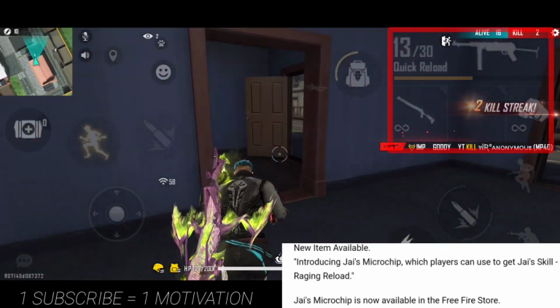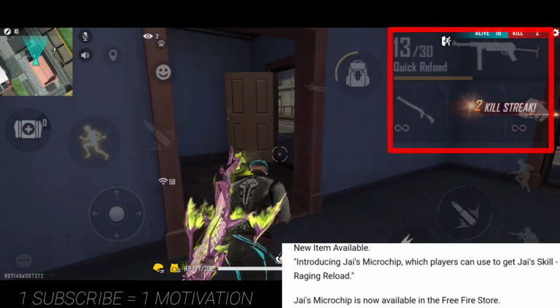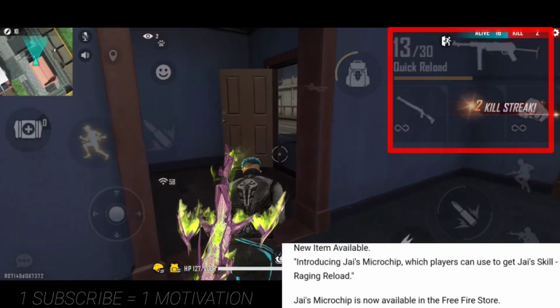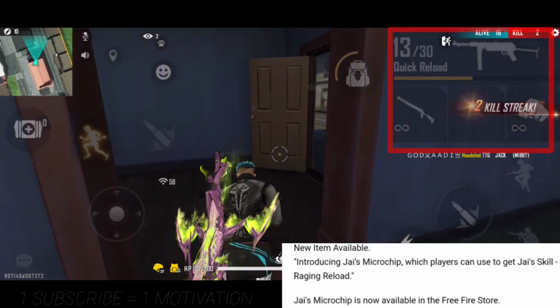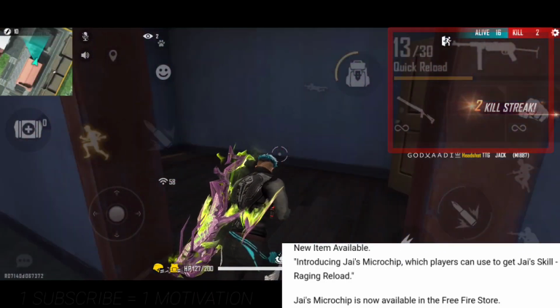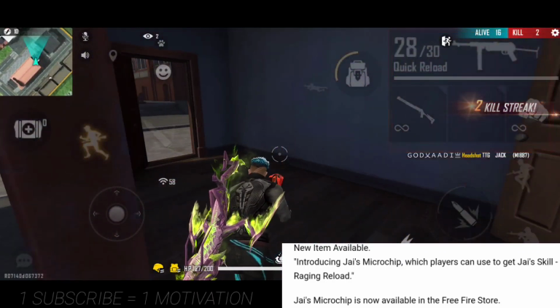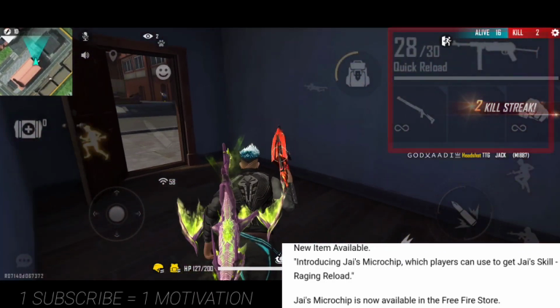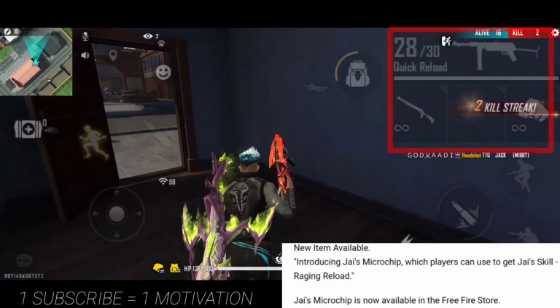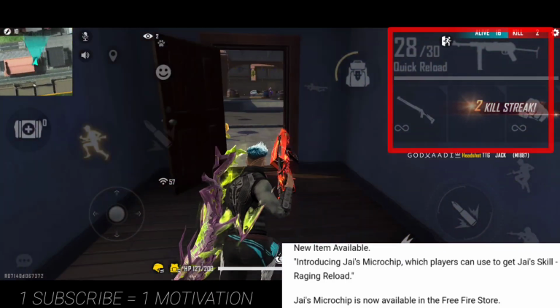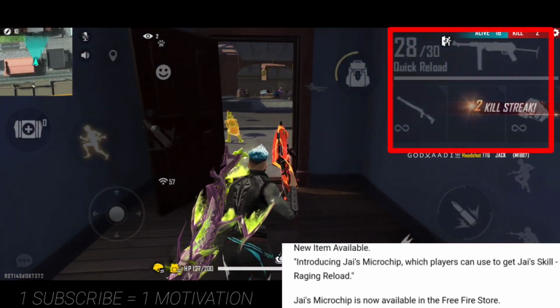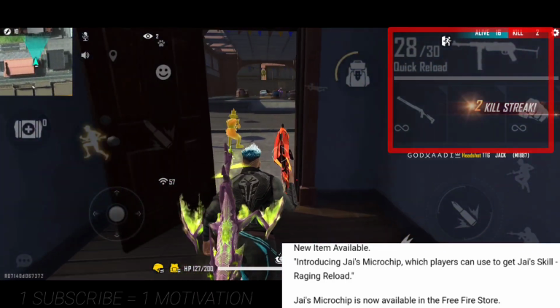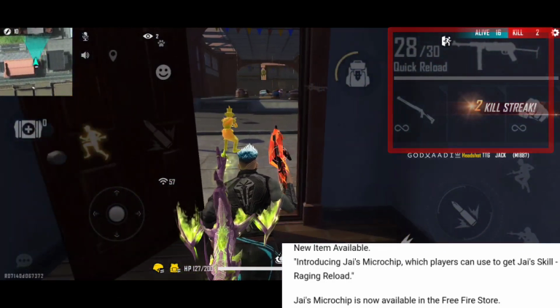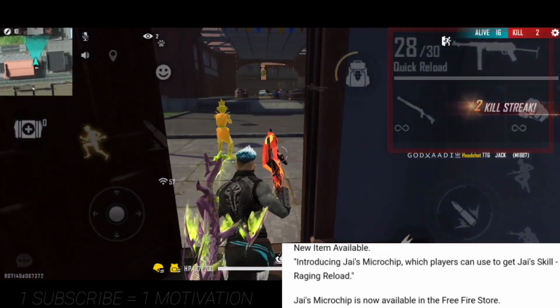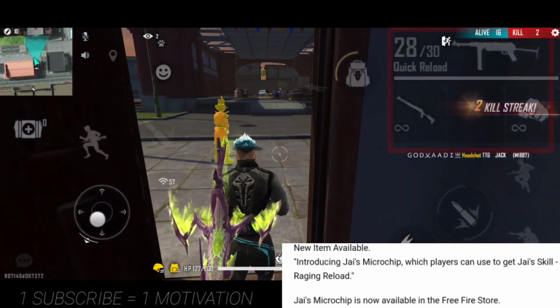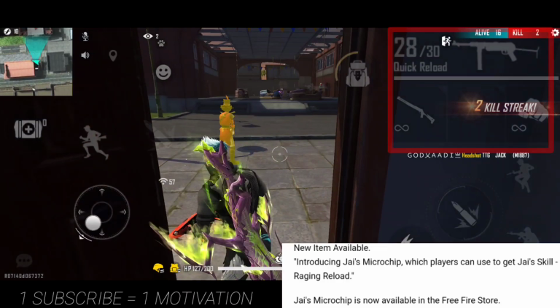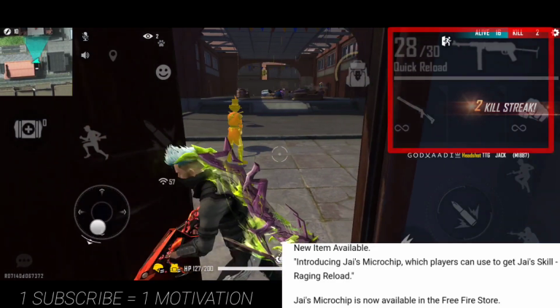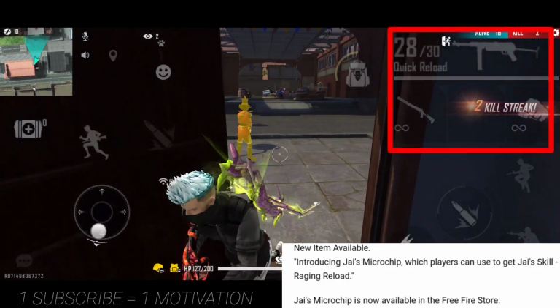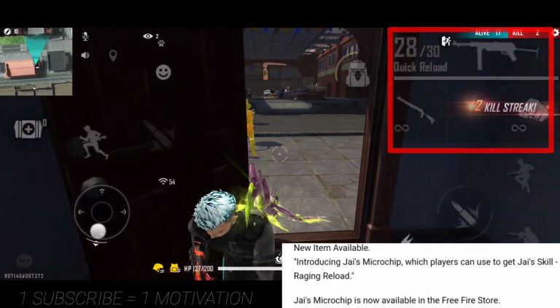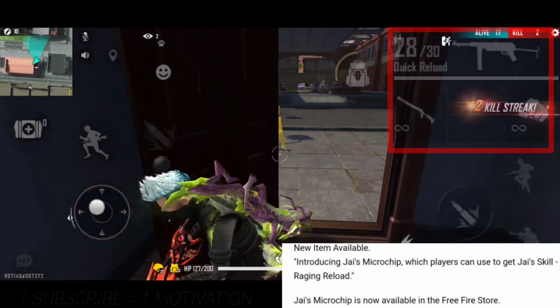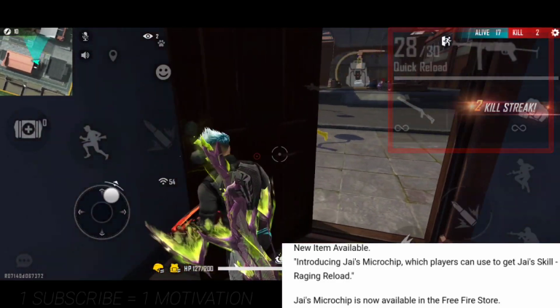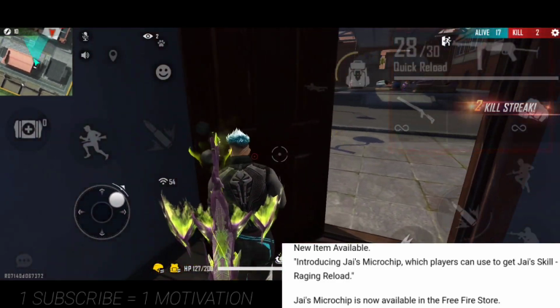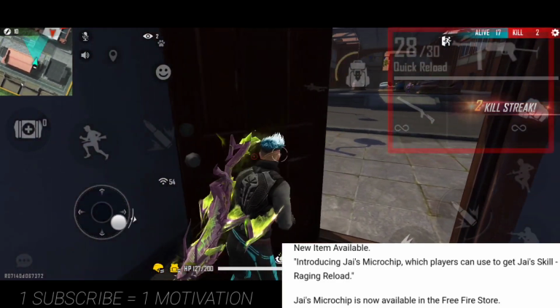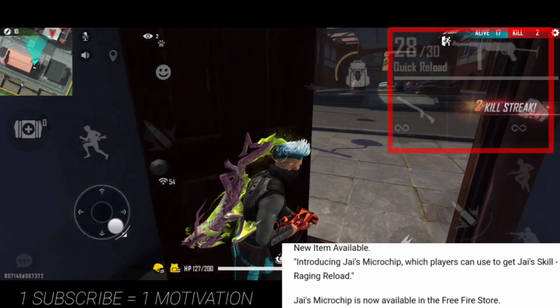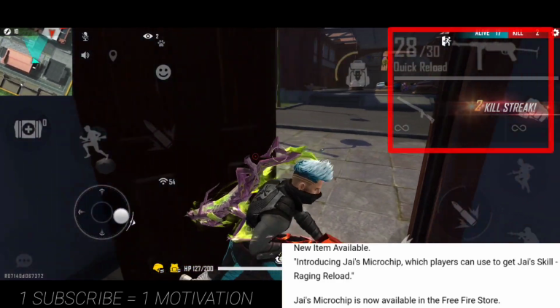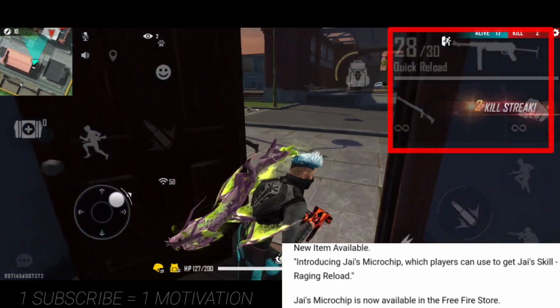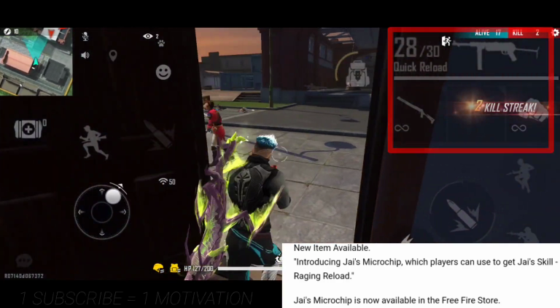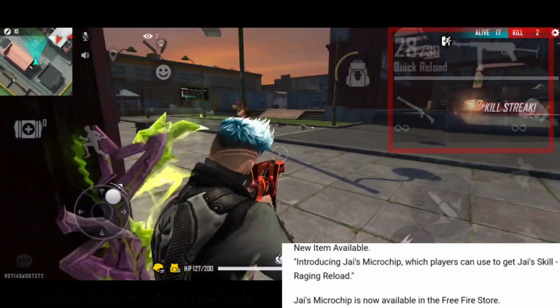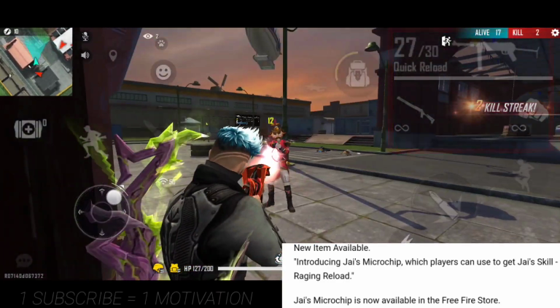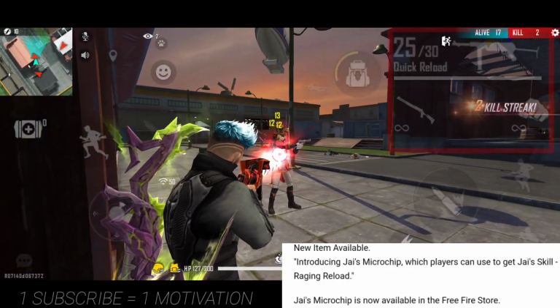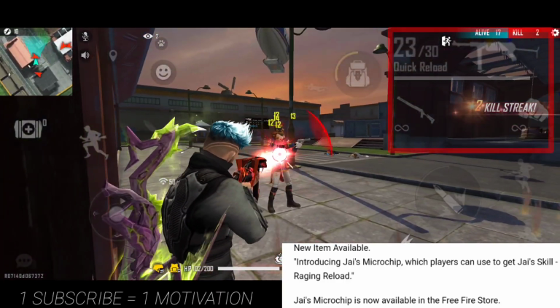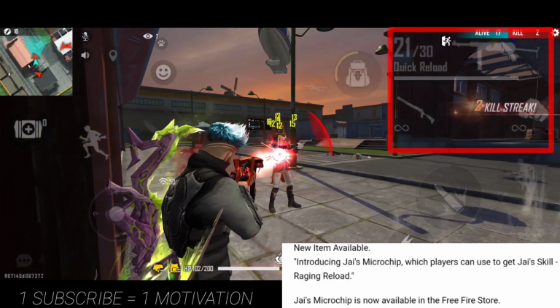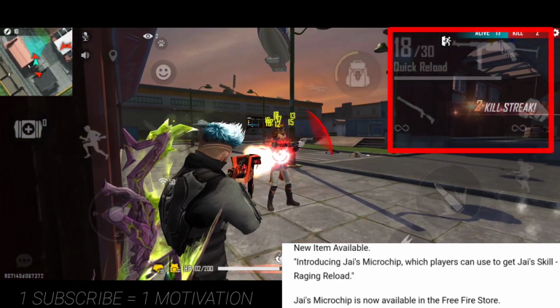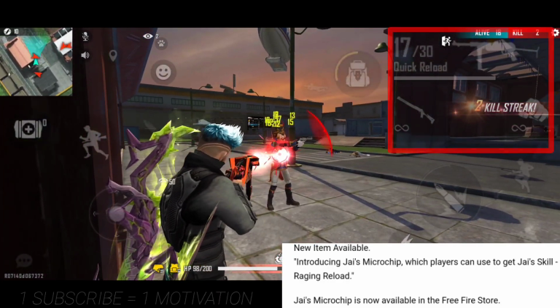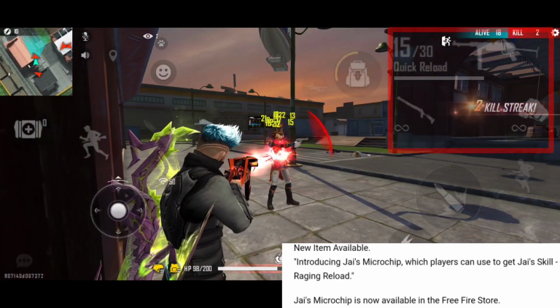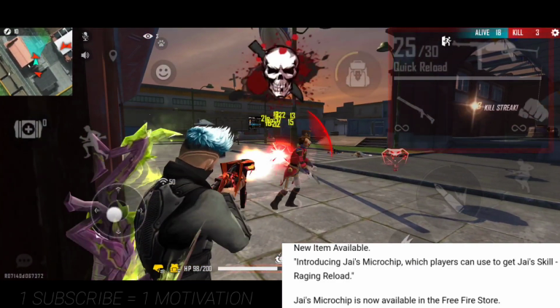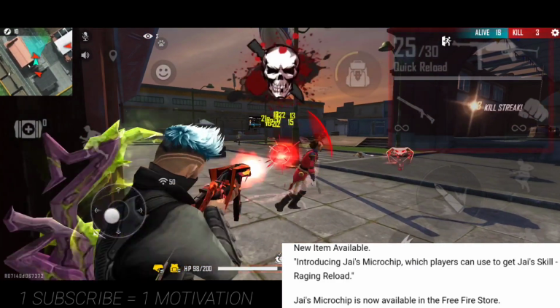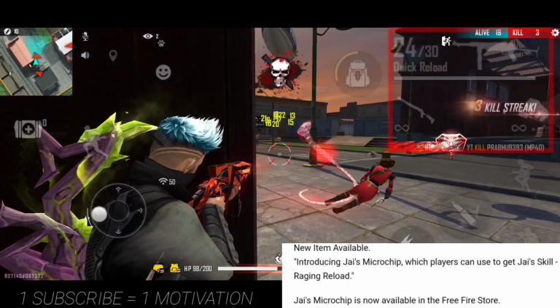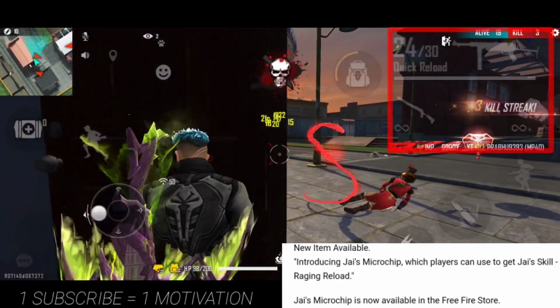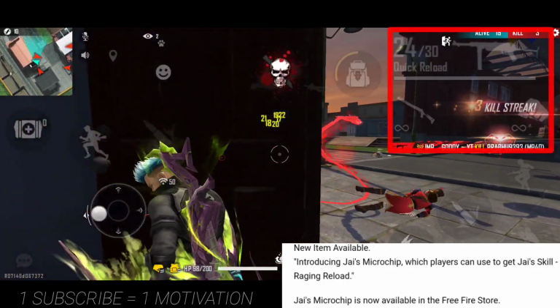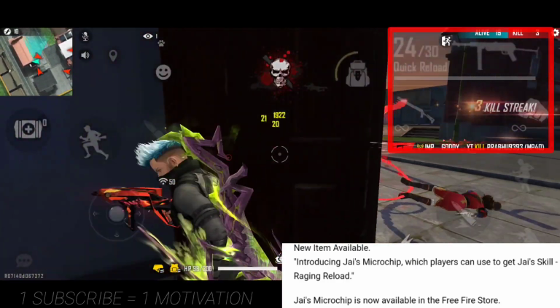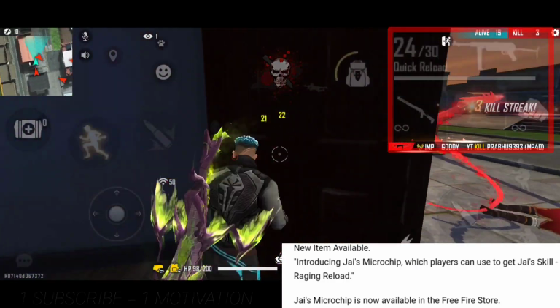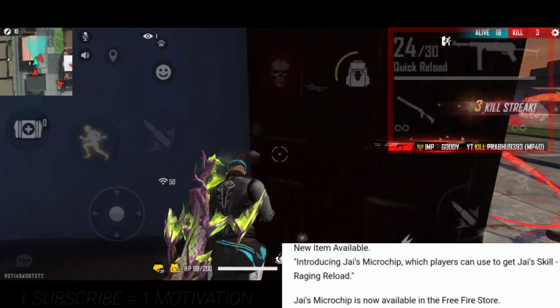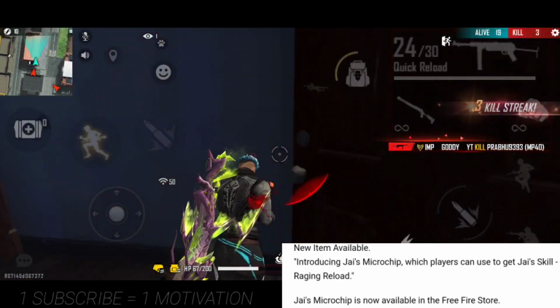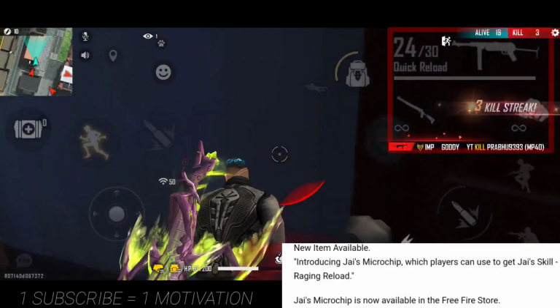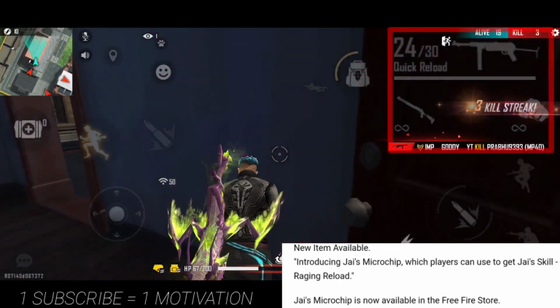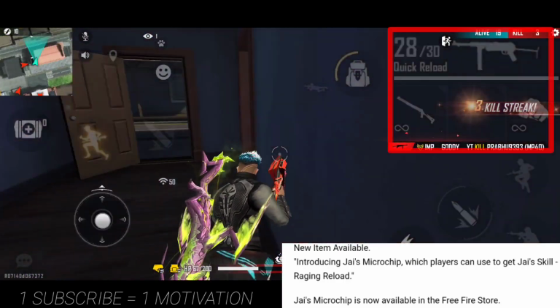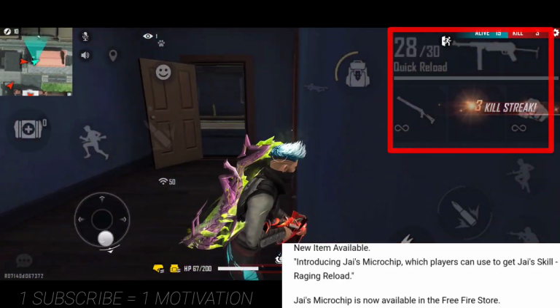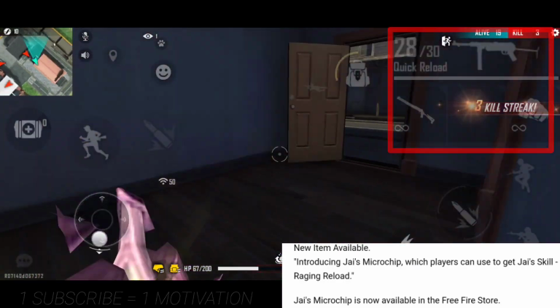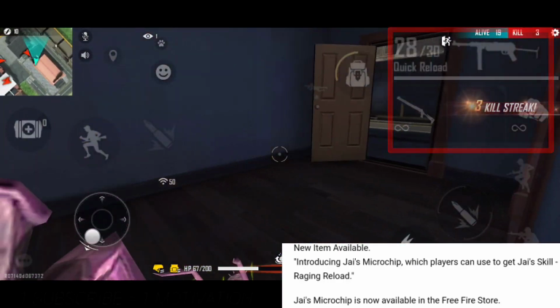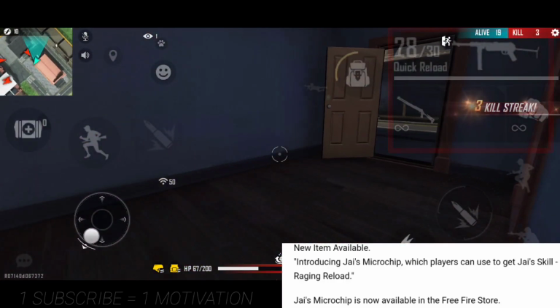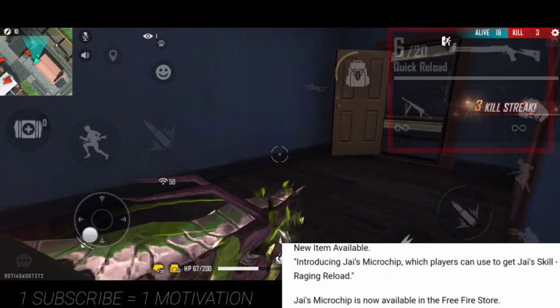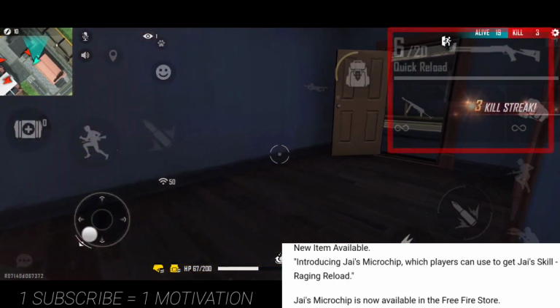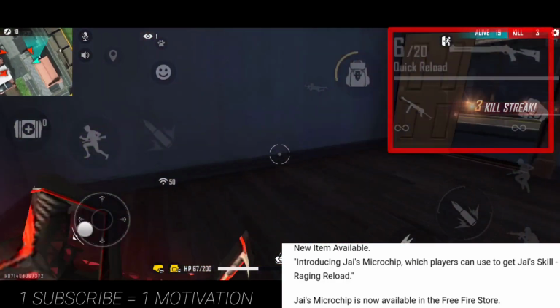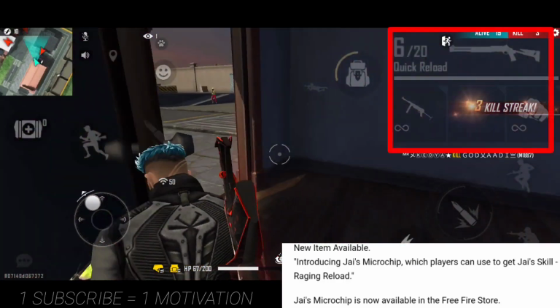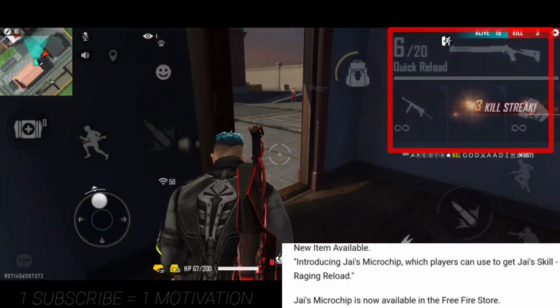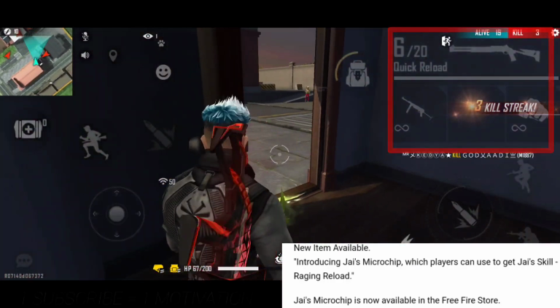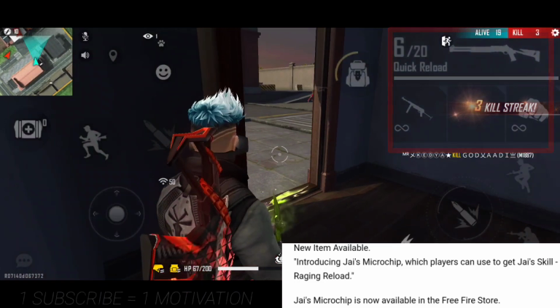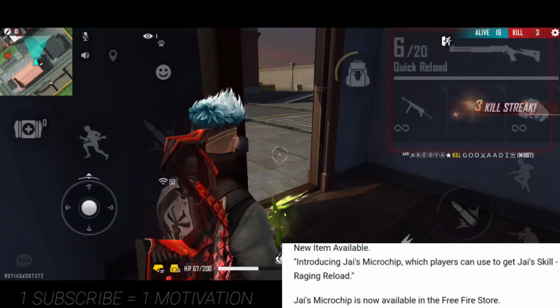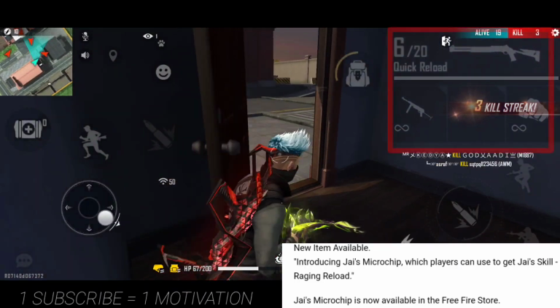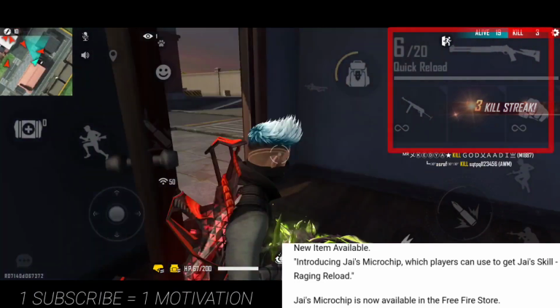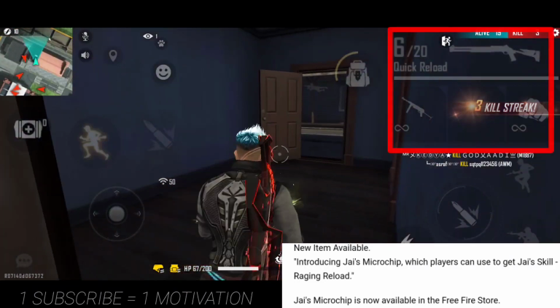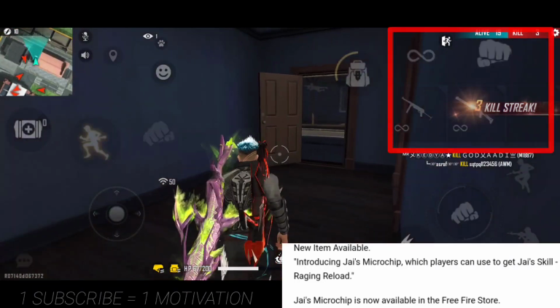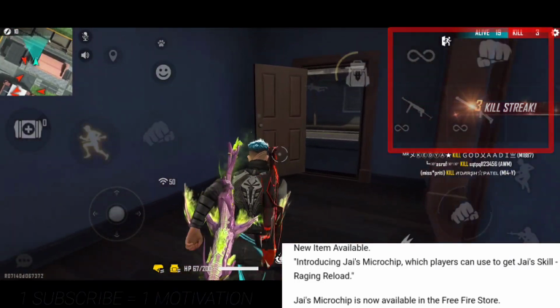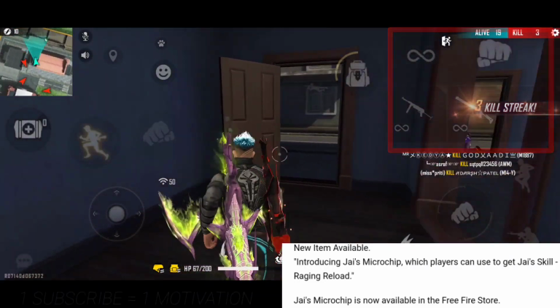In this case, you have instant bullets. You have 45% bullets. You have to get fast. This is J-Character.